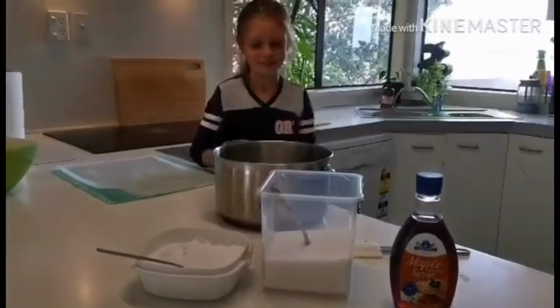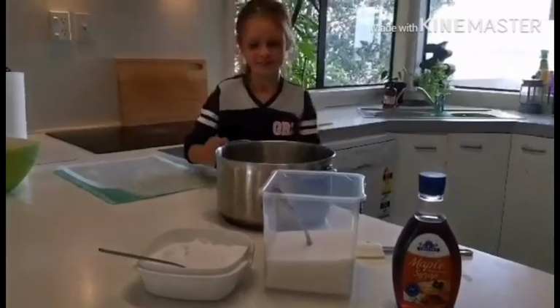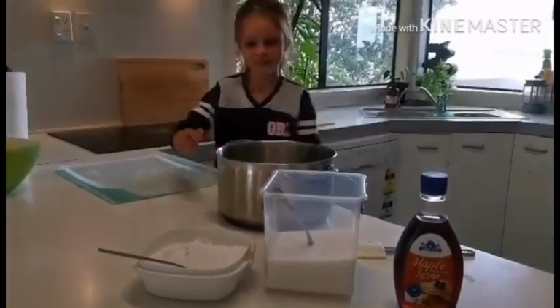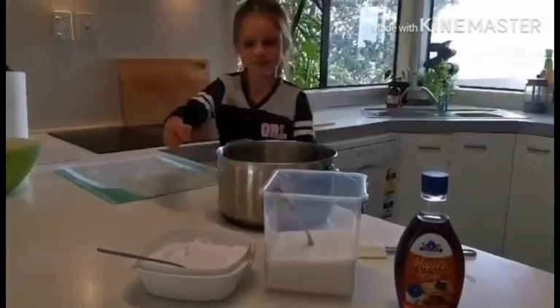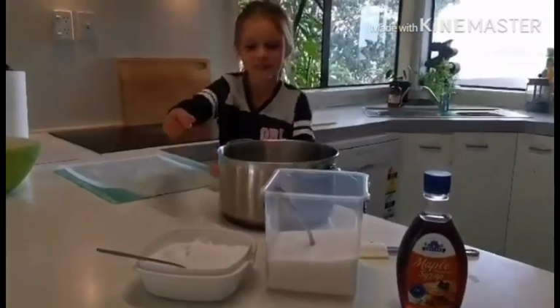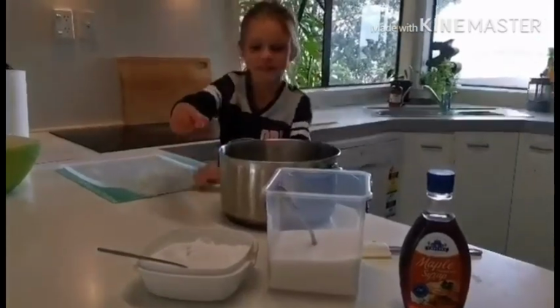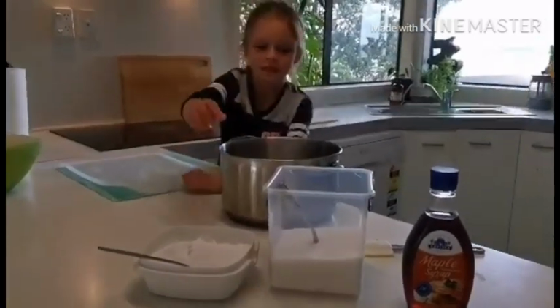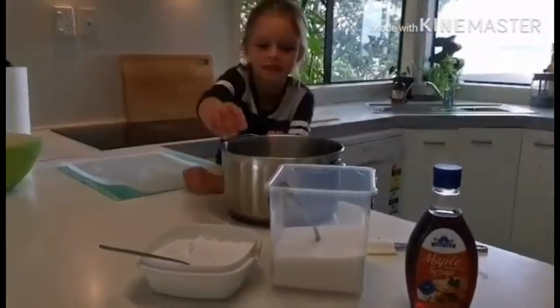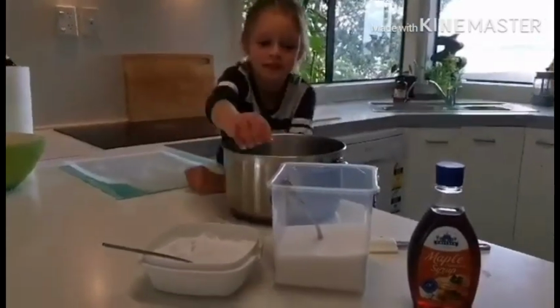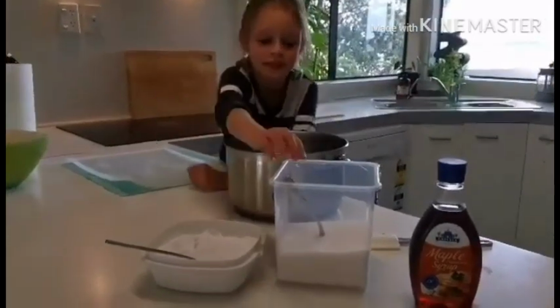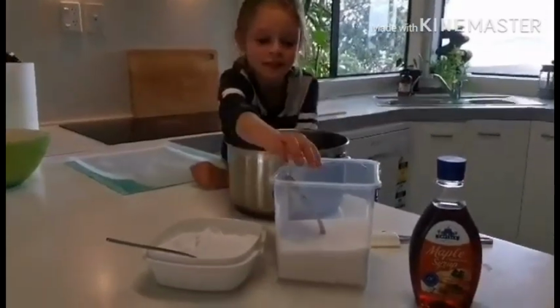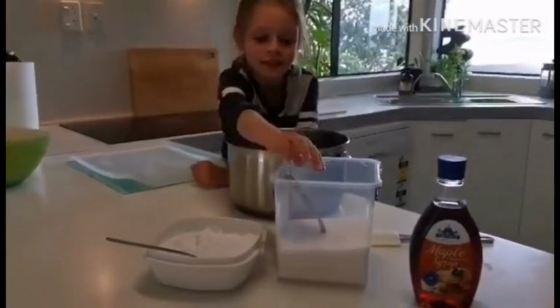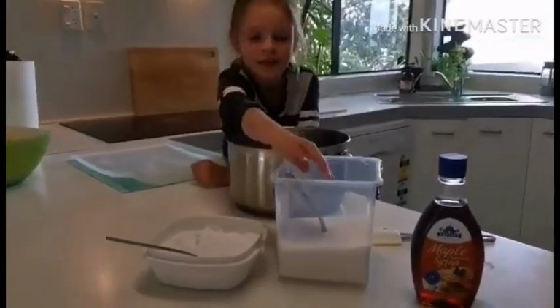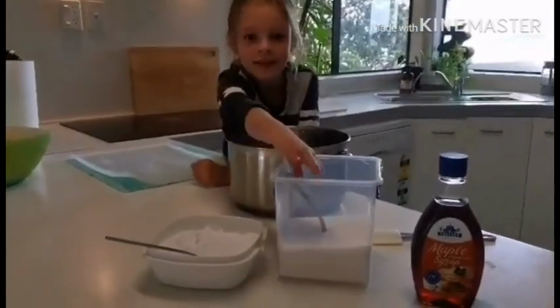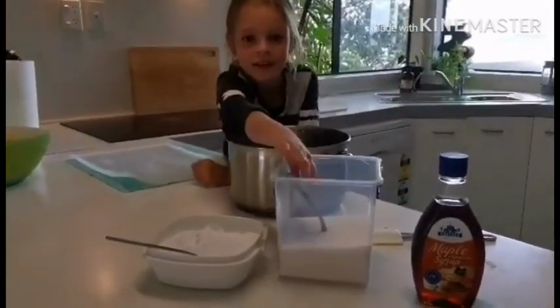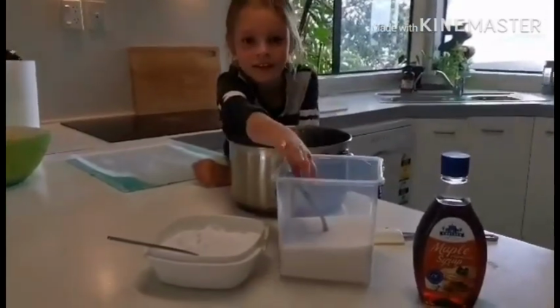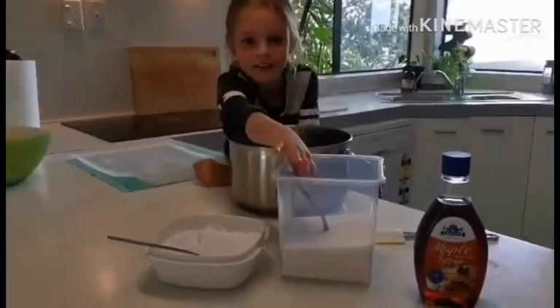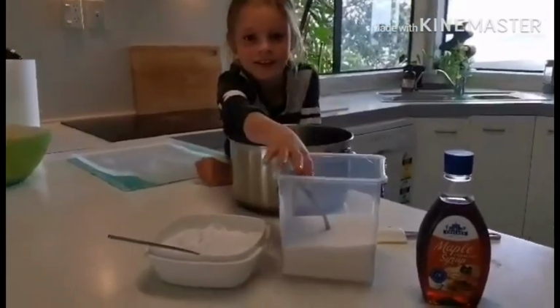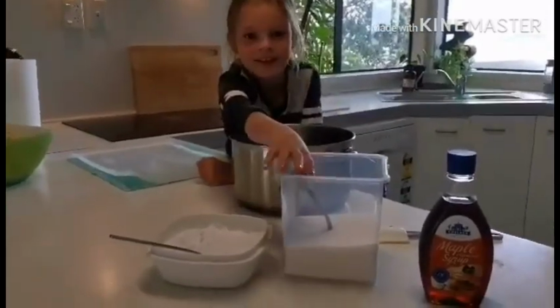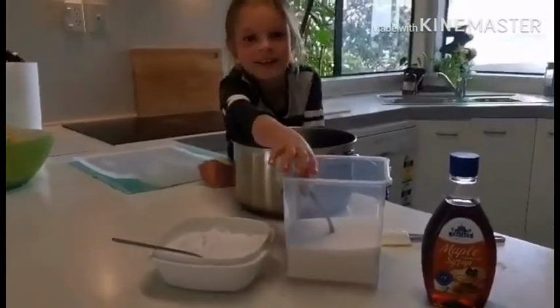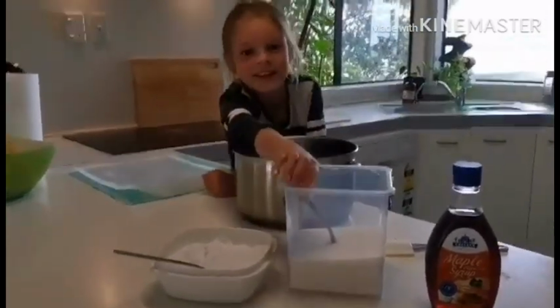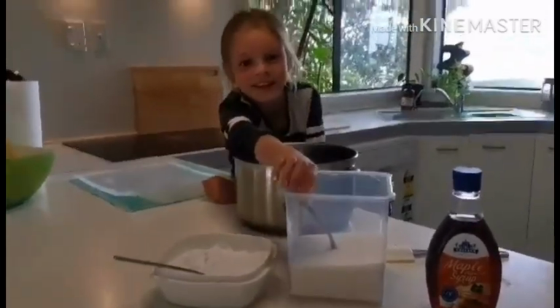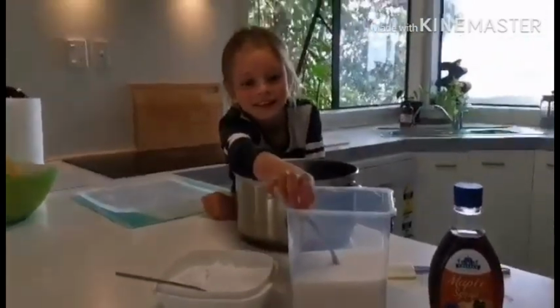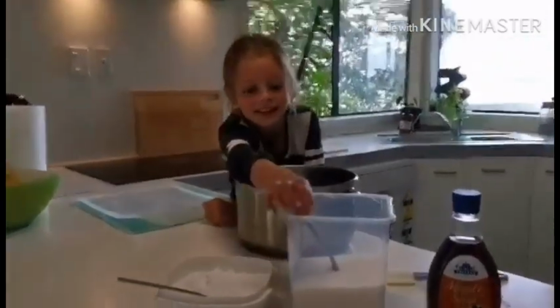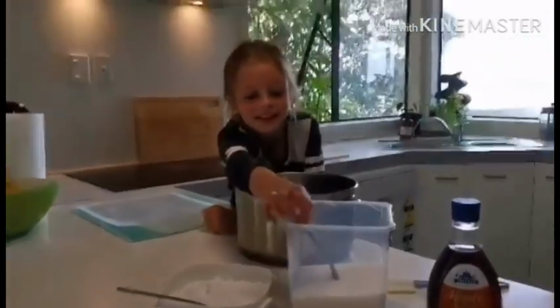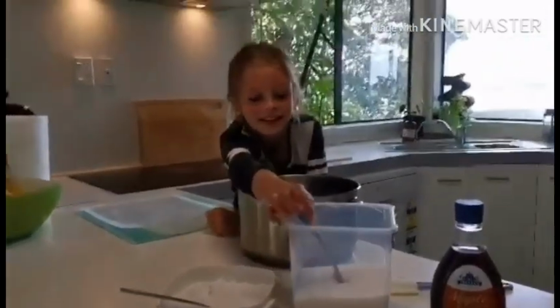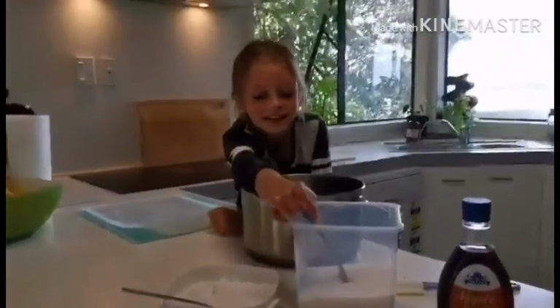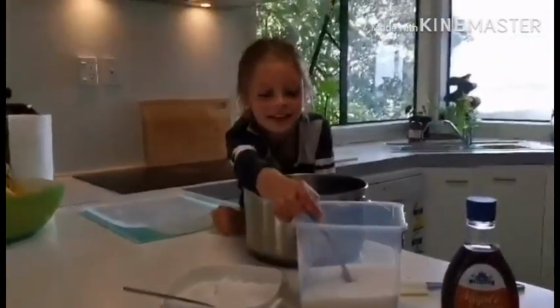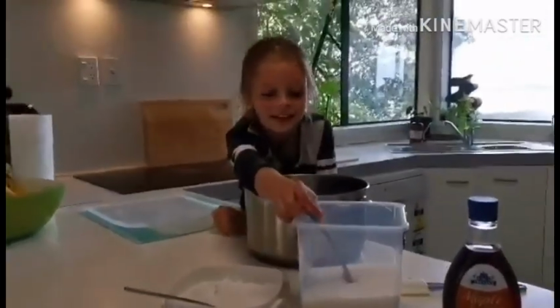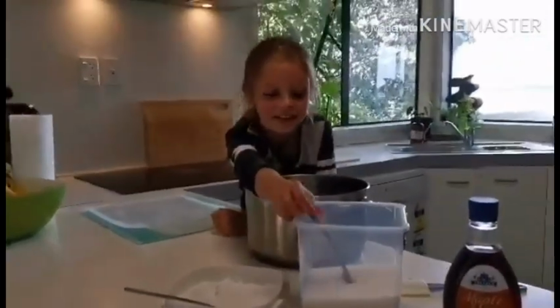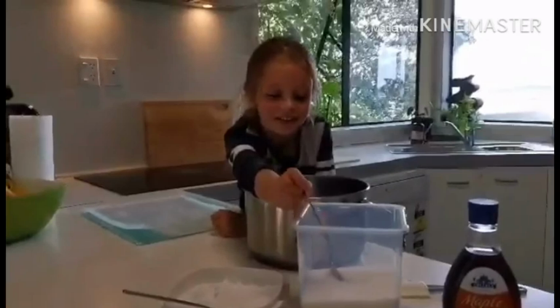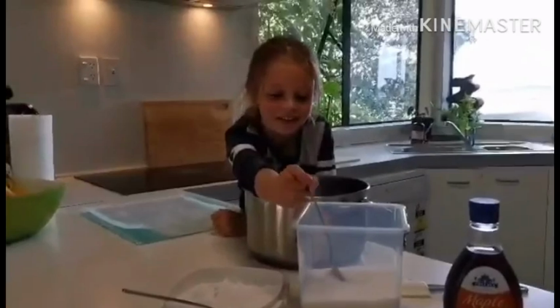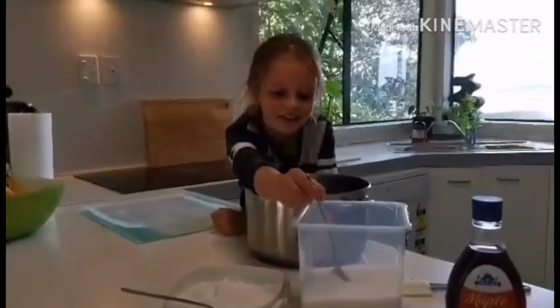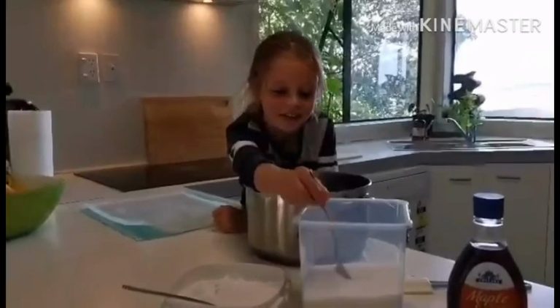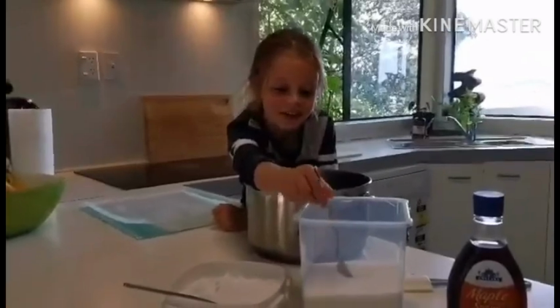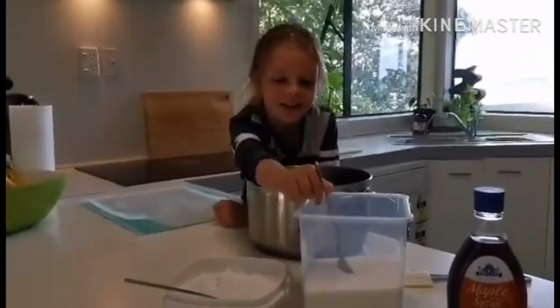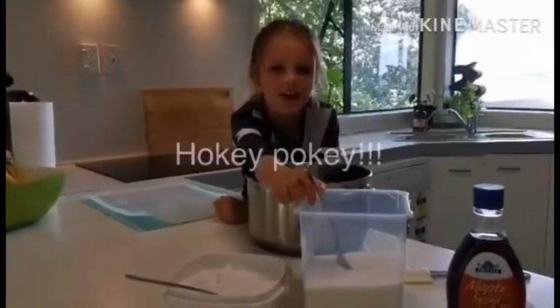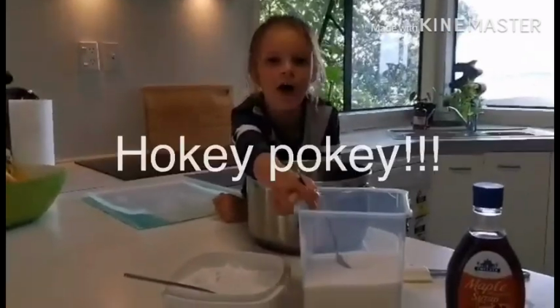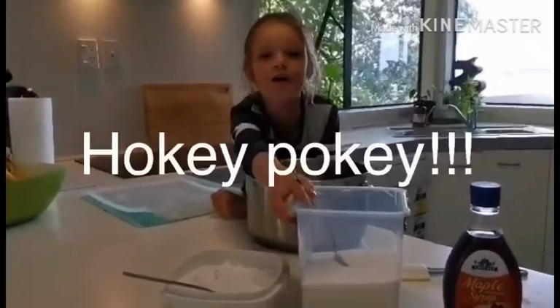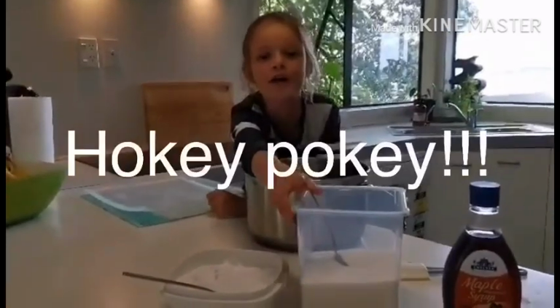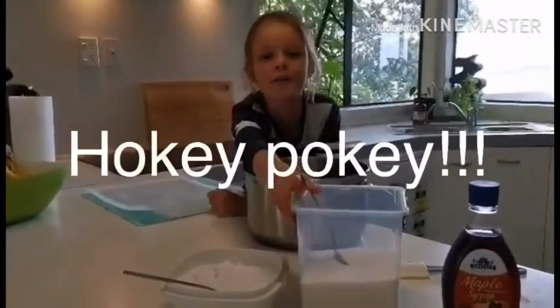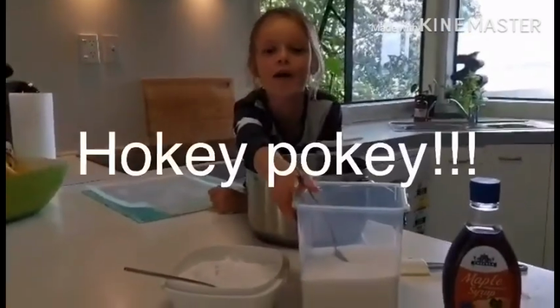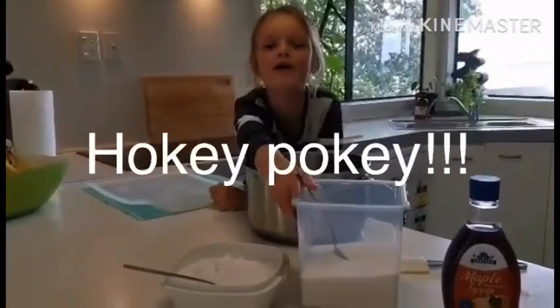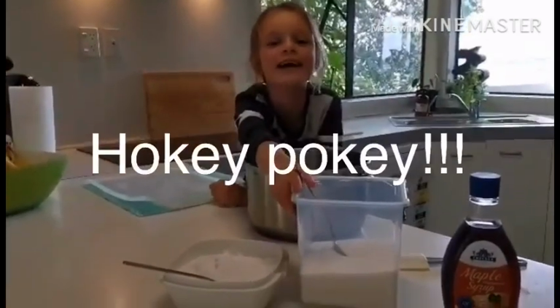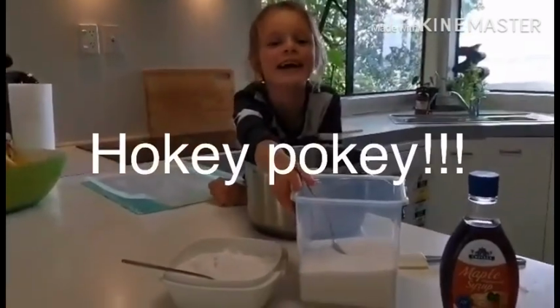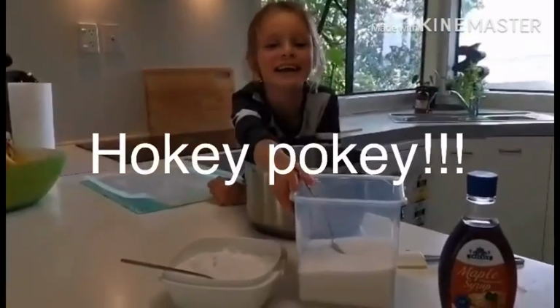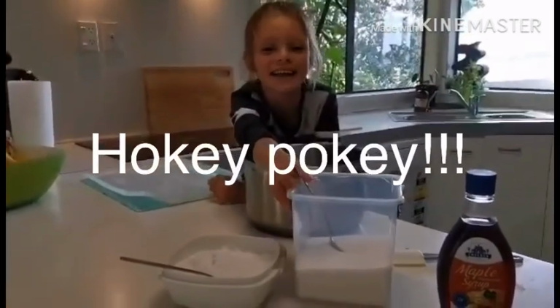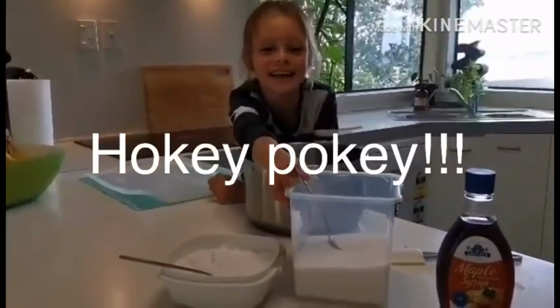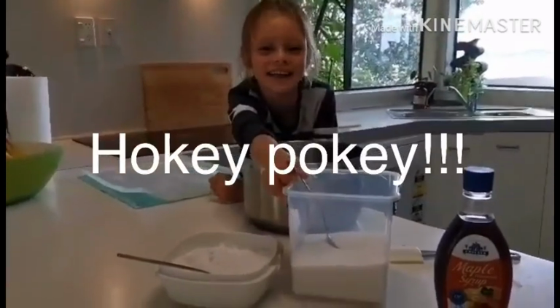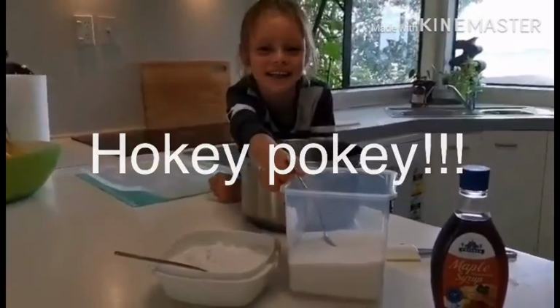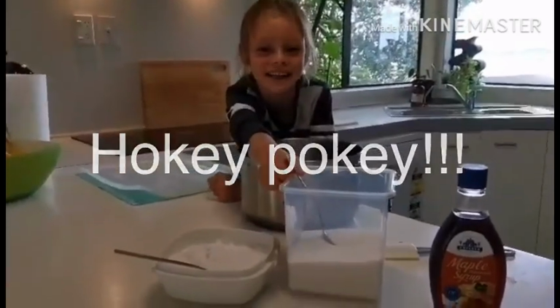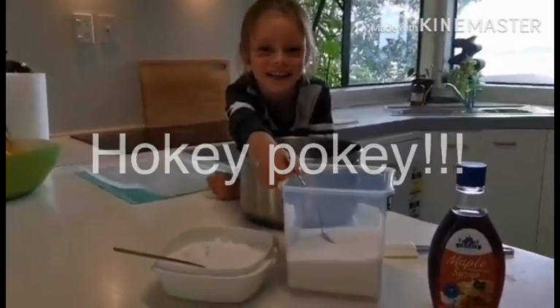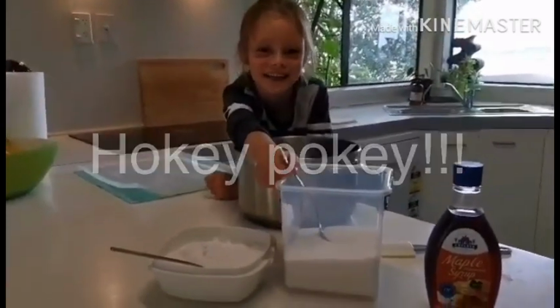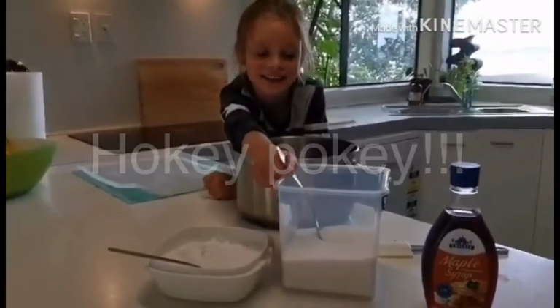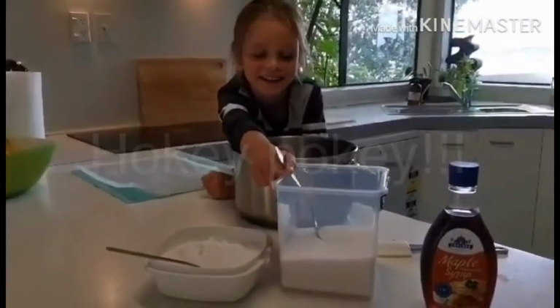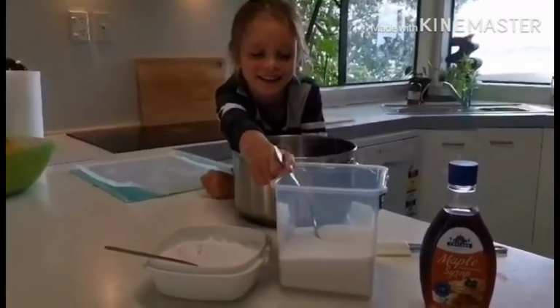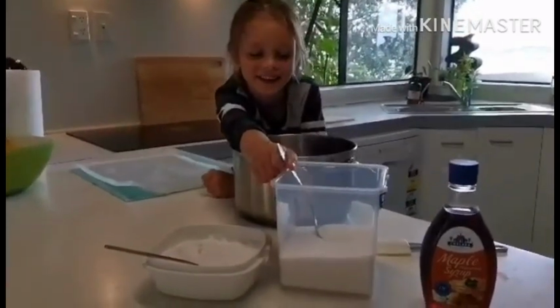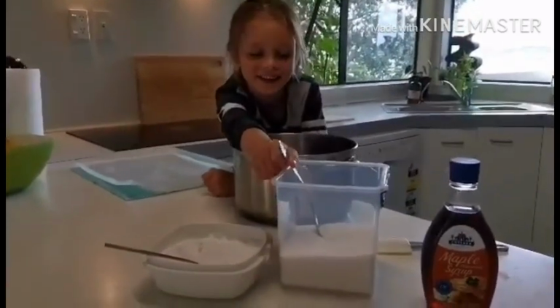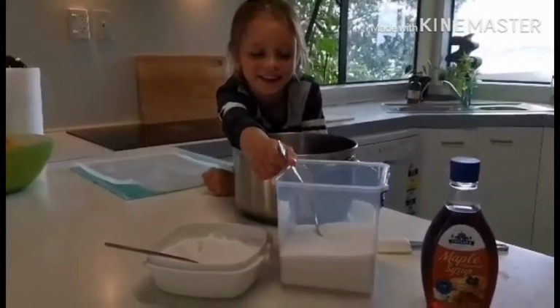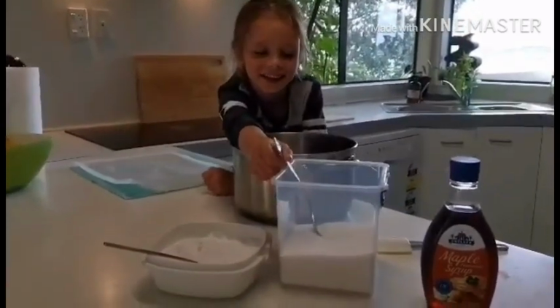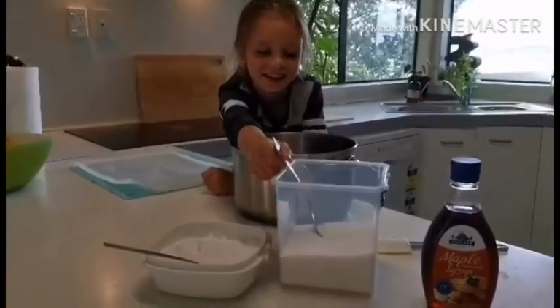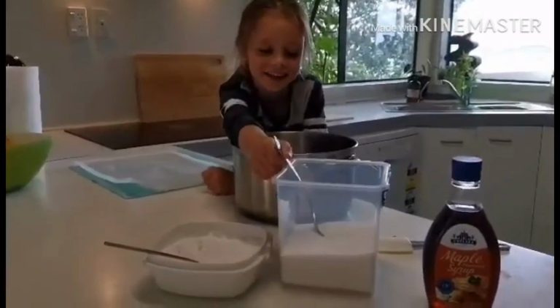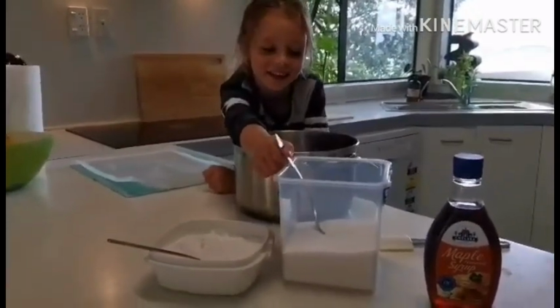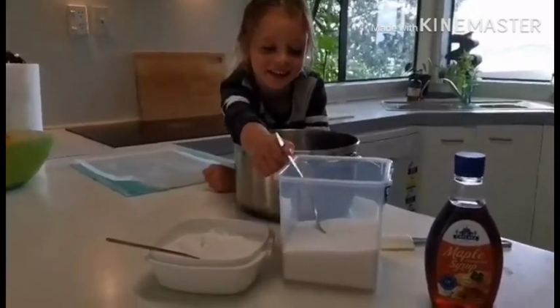Hello, good morning little scientists. Today we're going to be making Hokey Pokey. That is right.